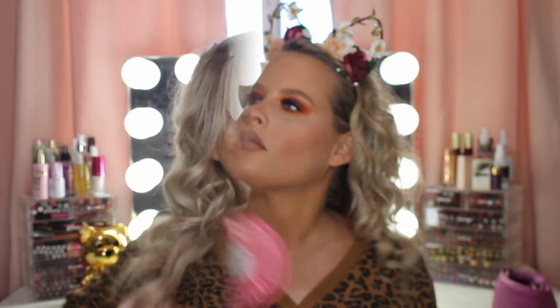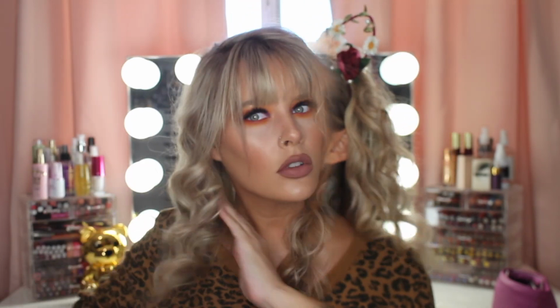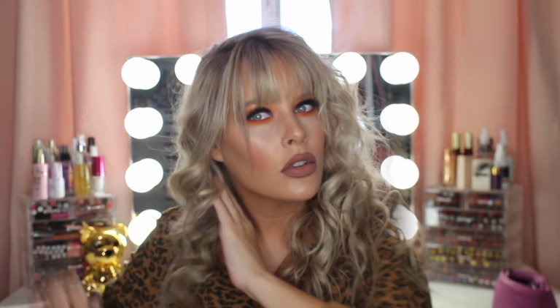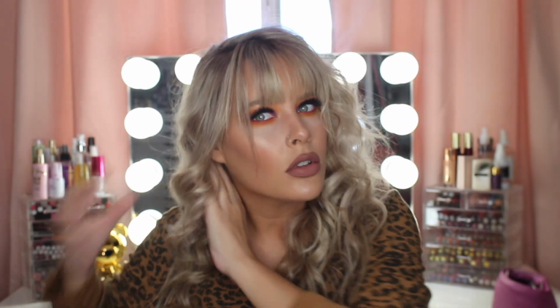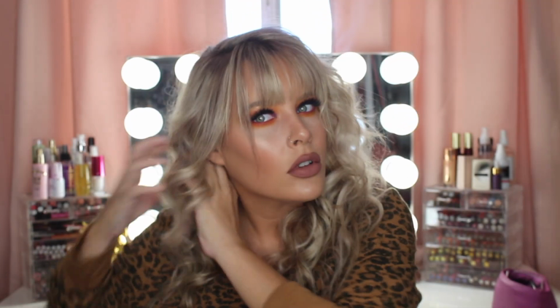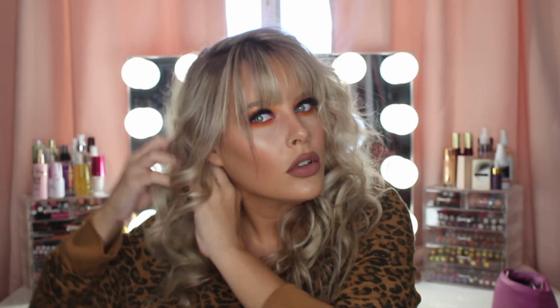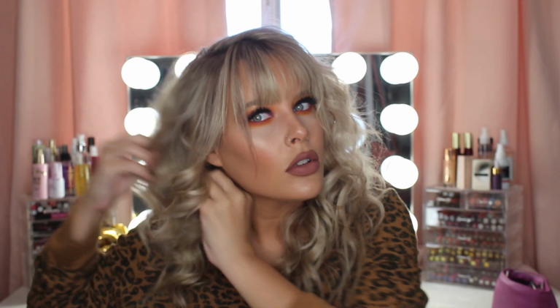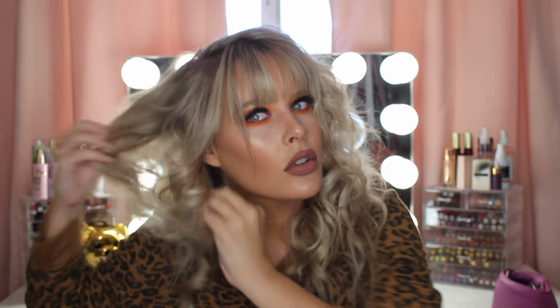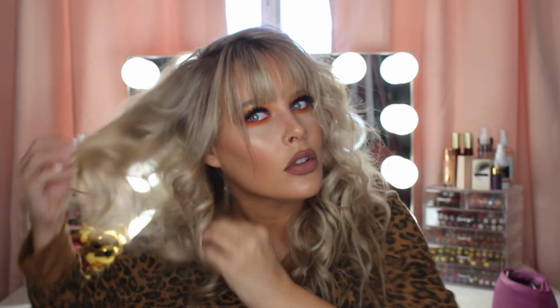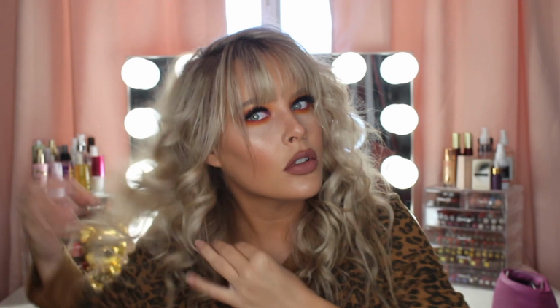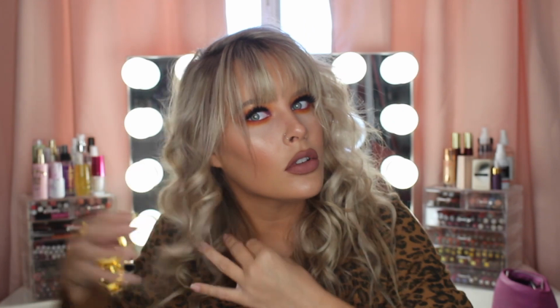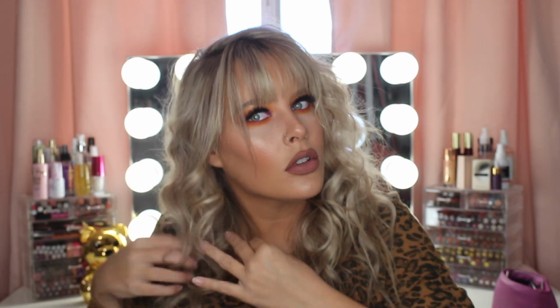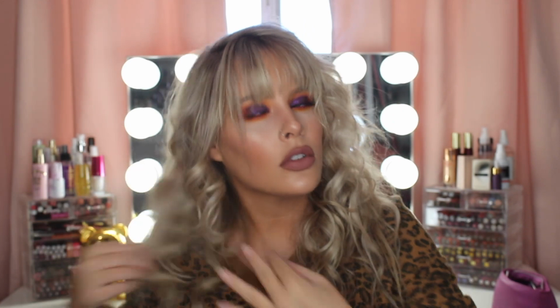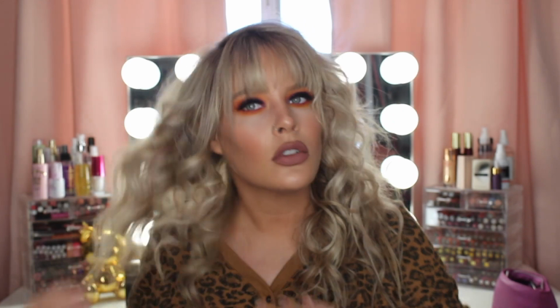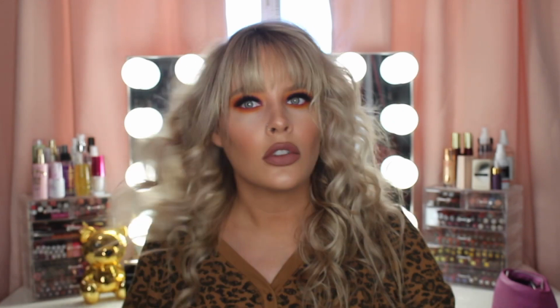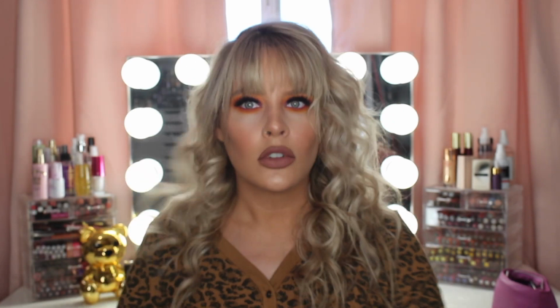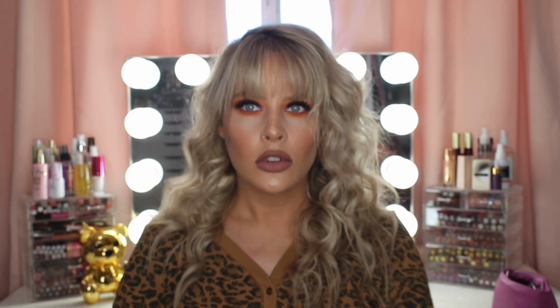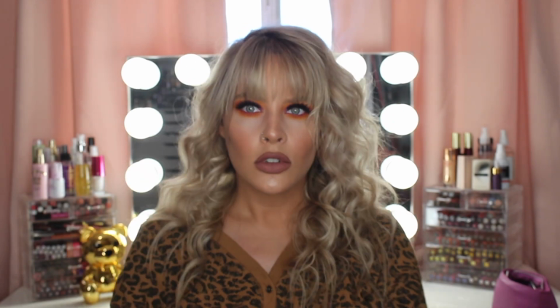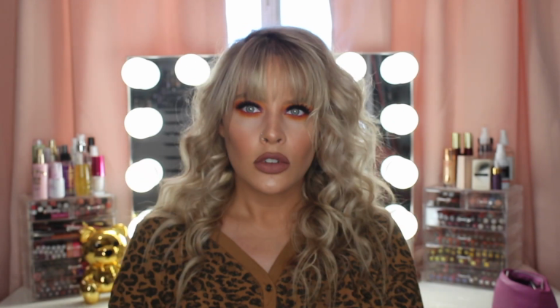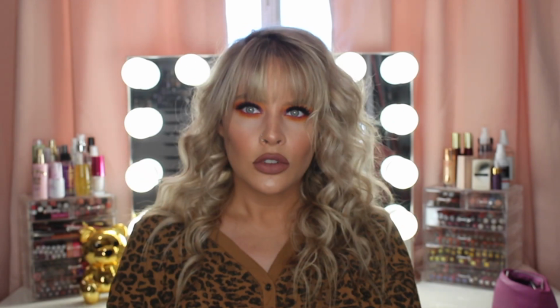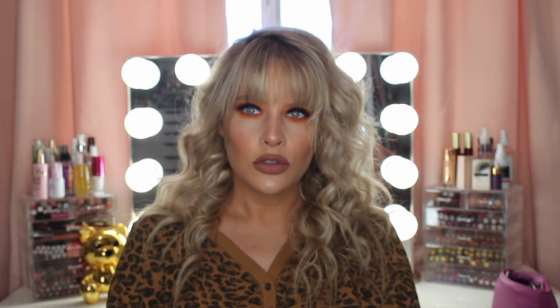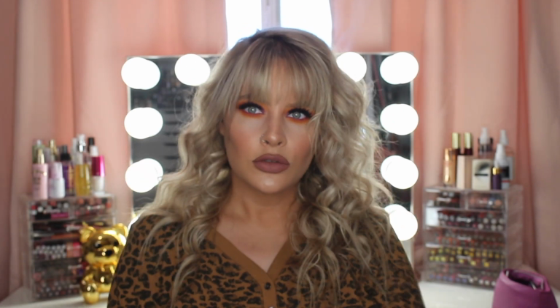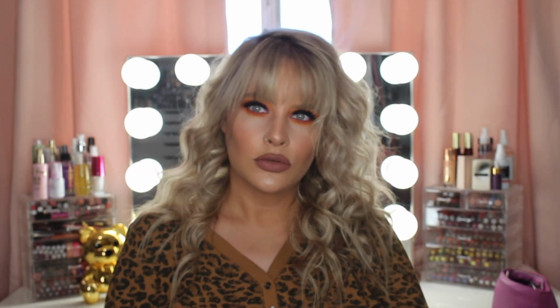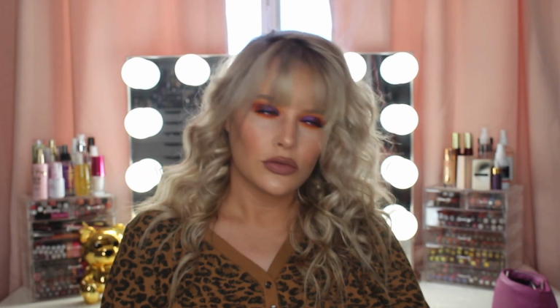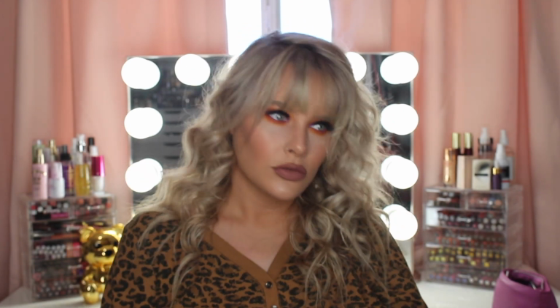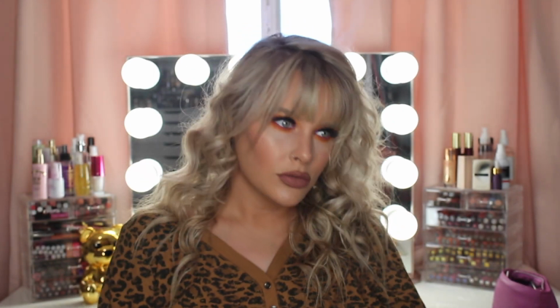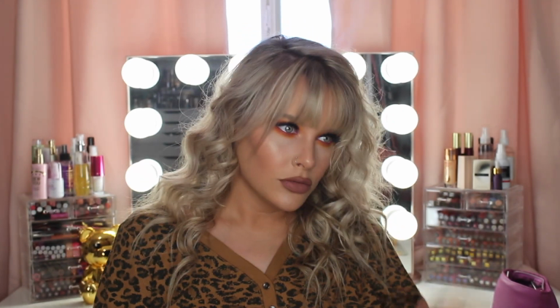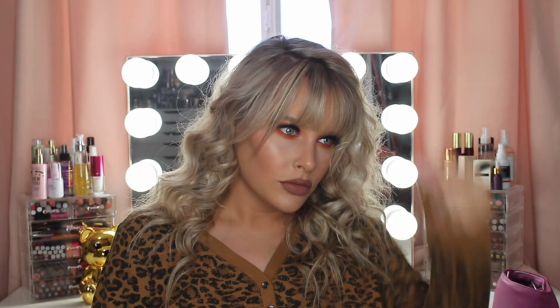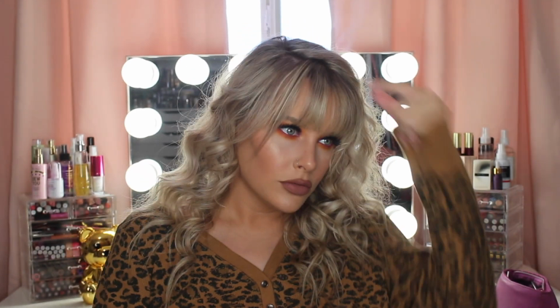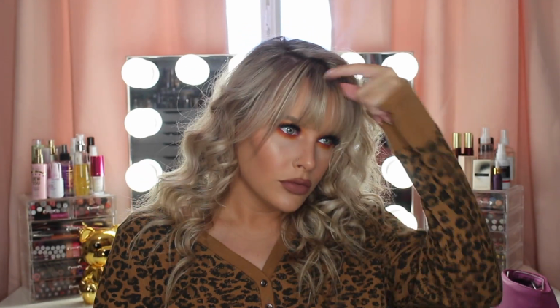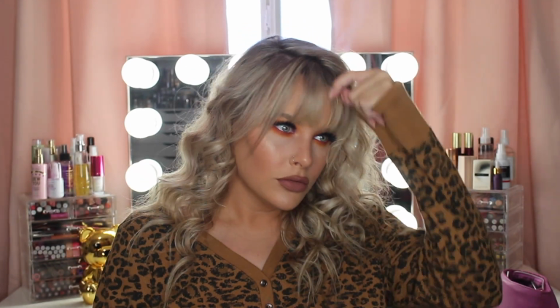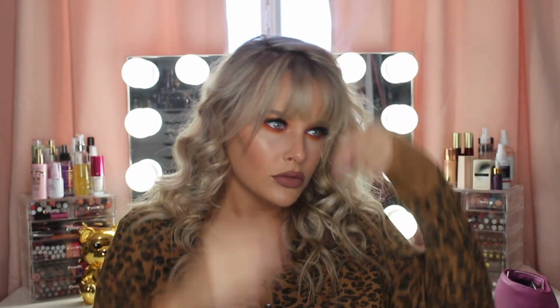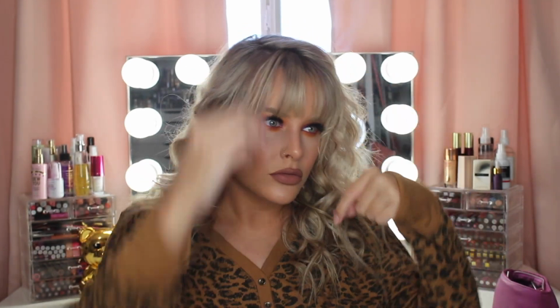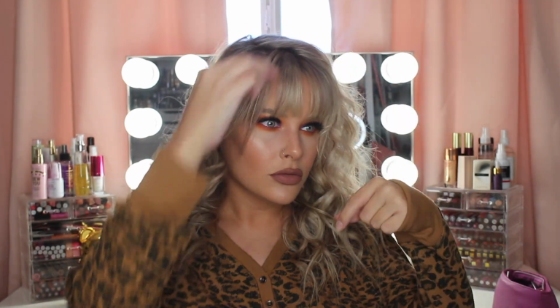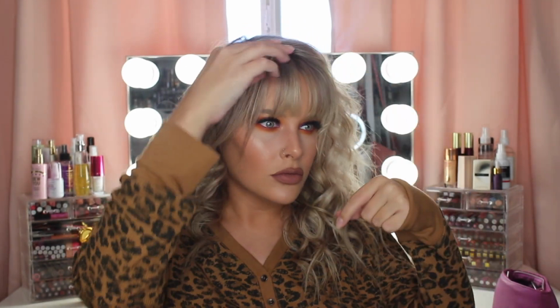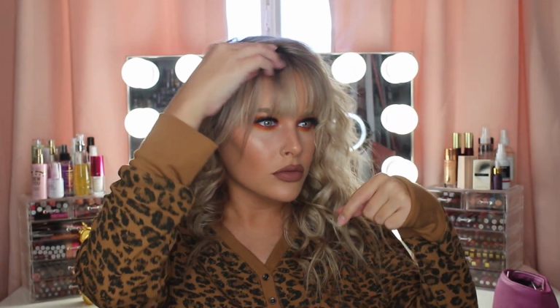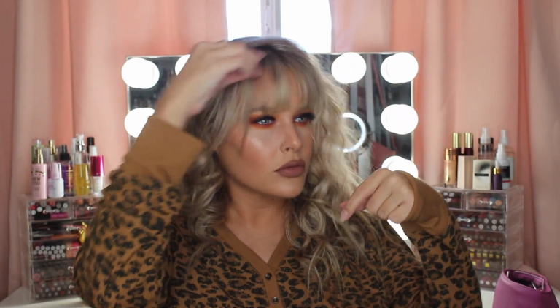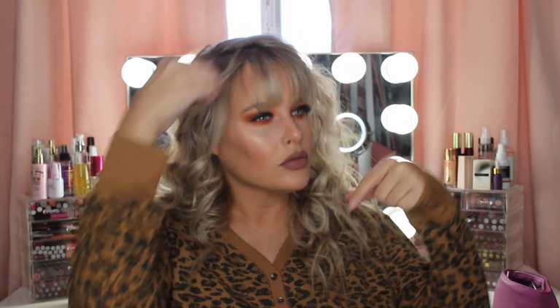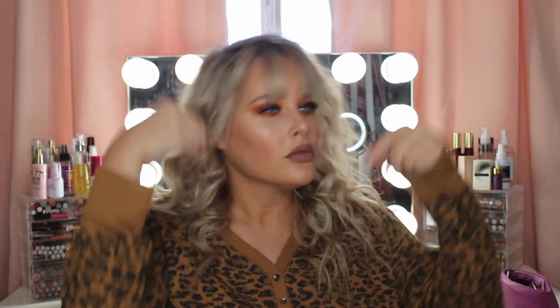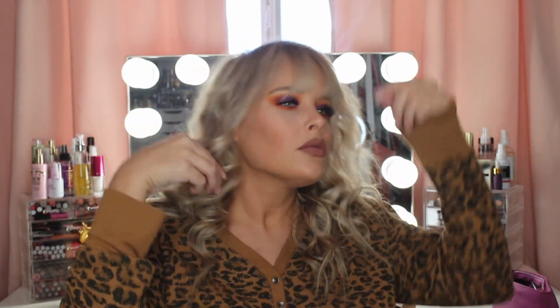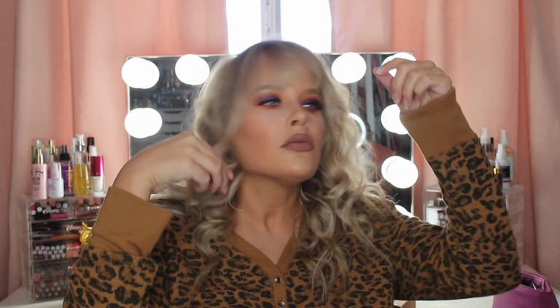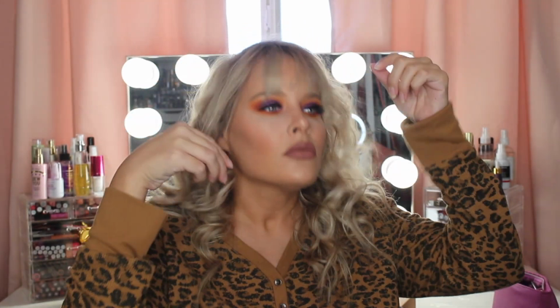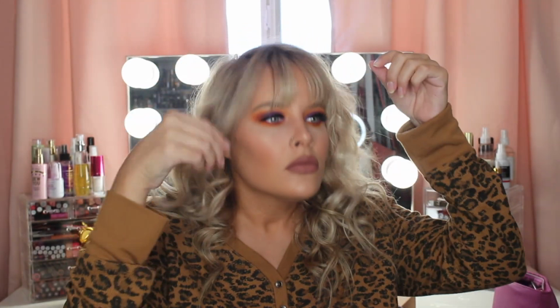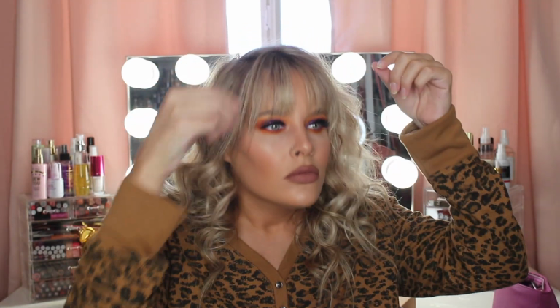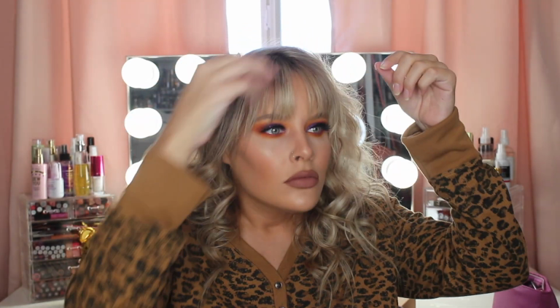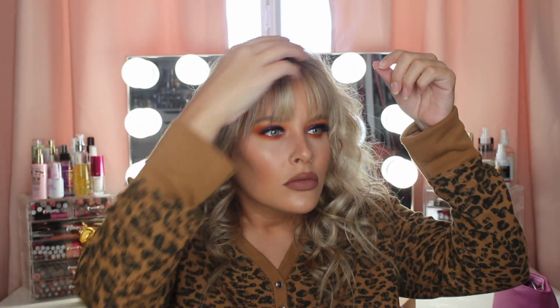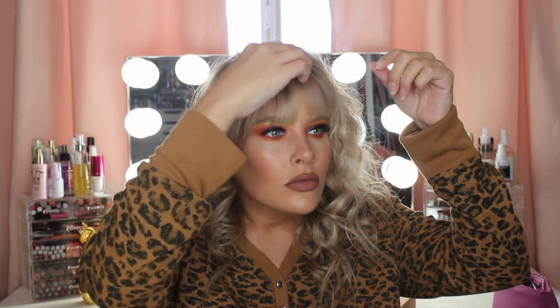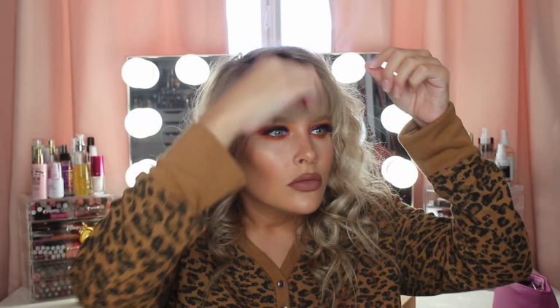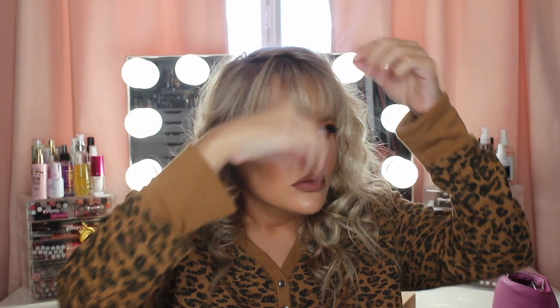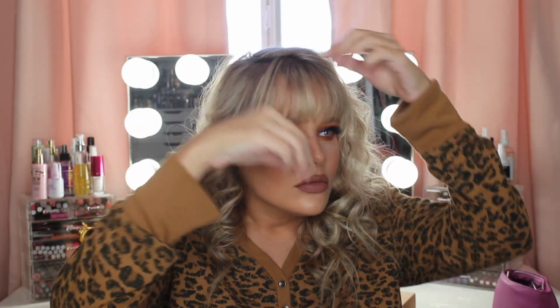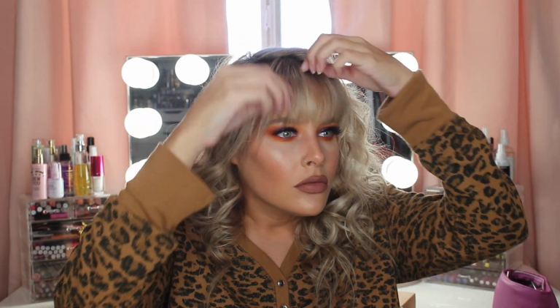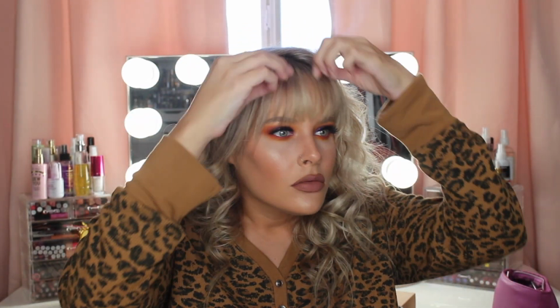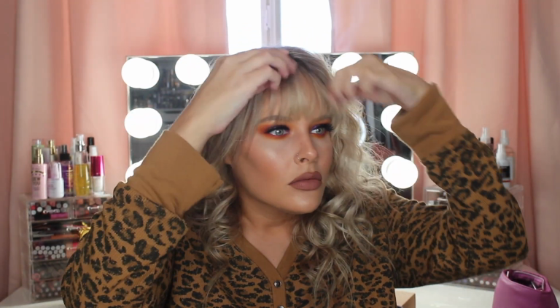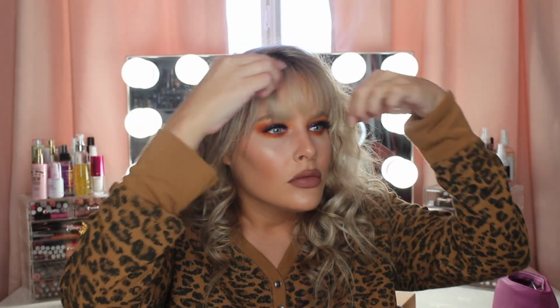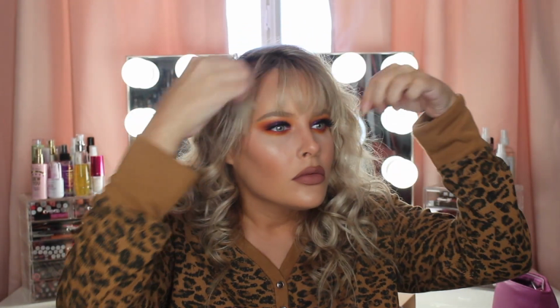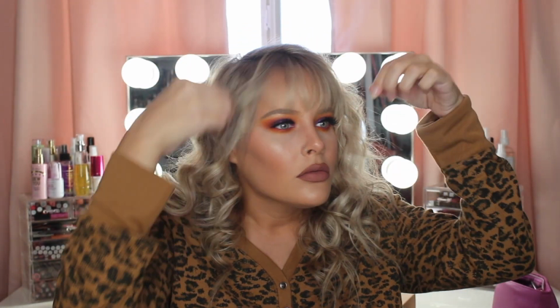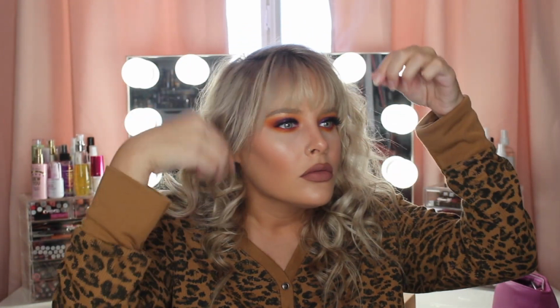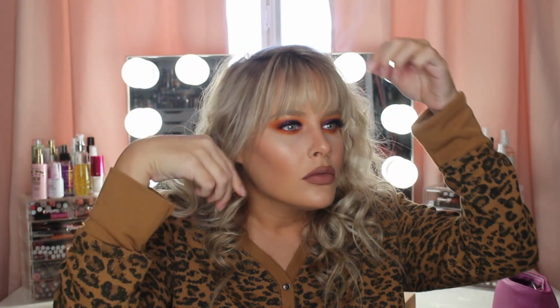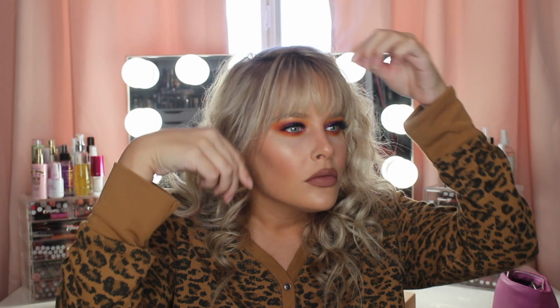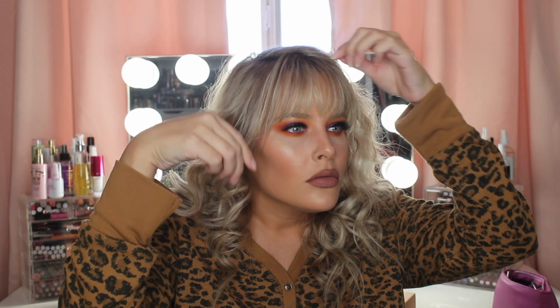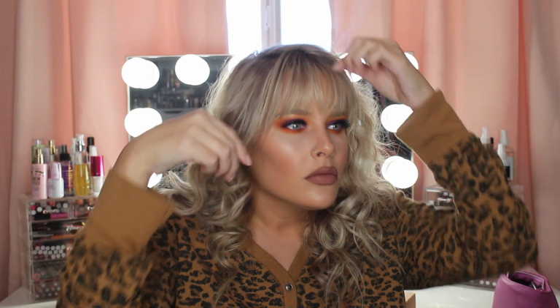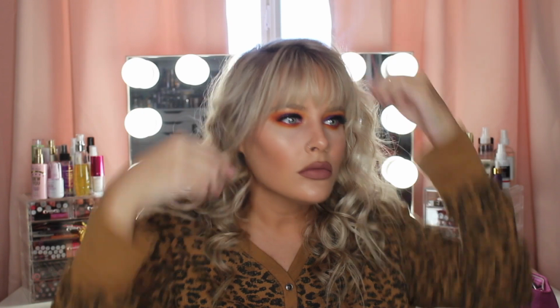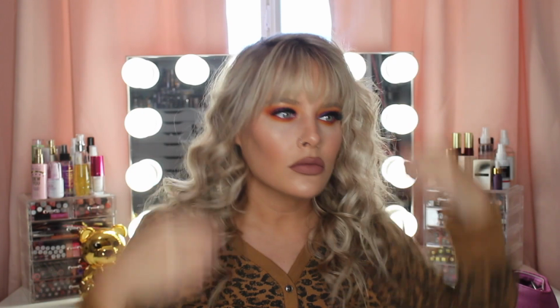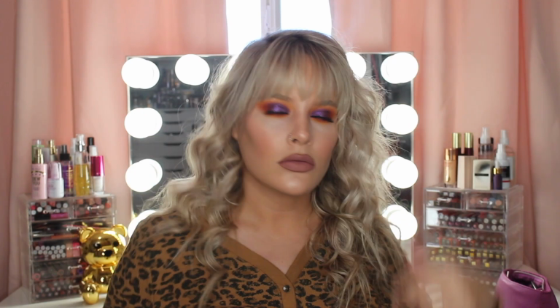Okay guys, this look is complete! I hope you enjoyed this fall makeup tutorial, and thank you guys so much for watching. Bye!